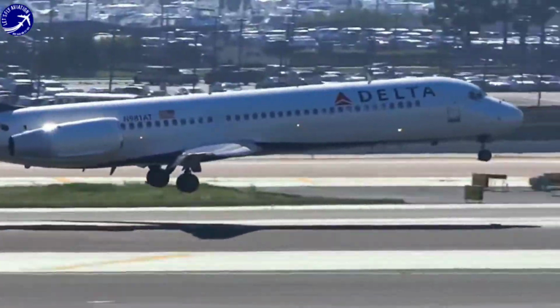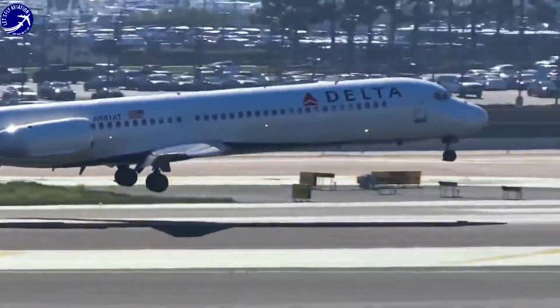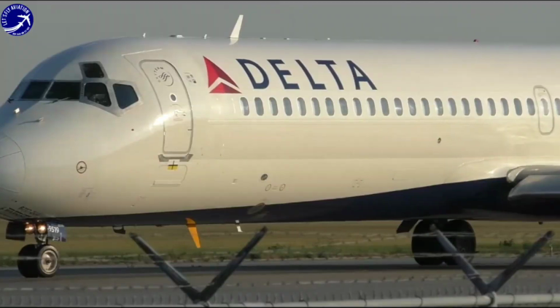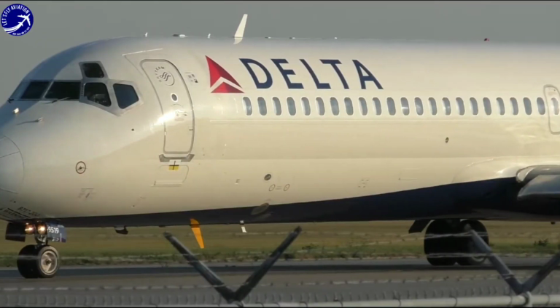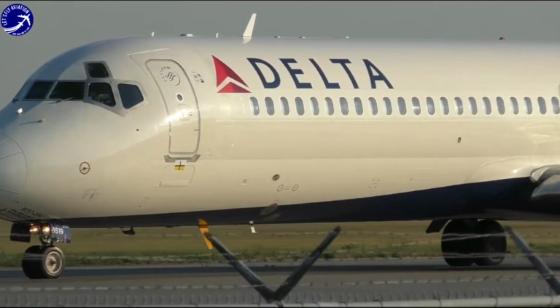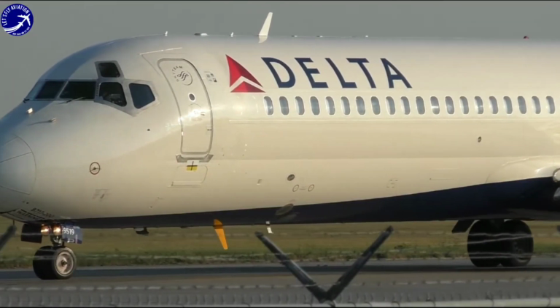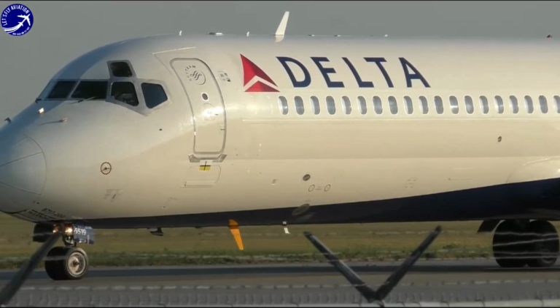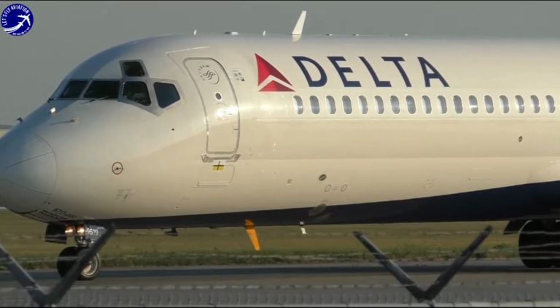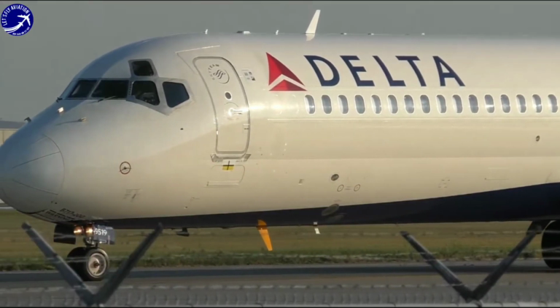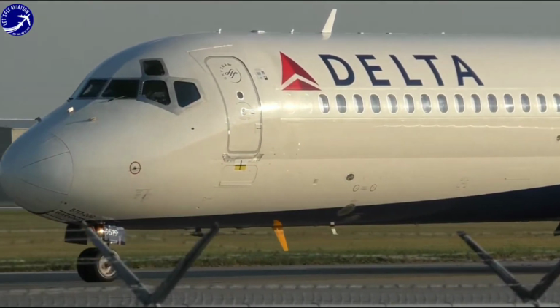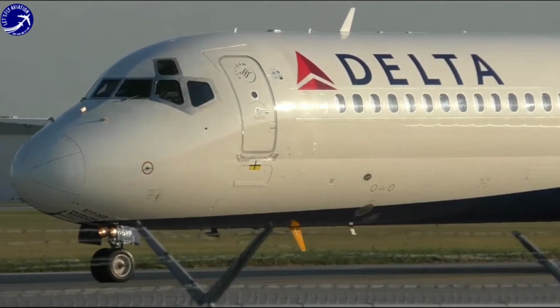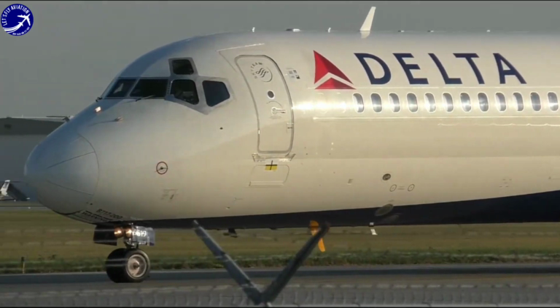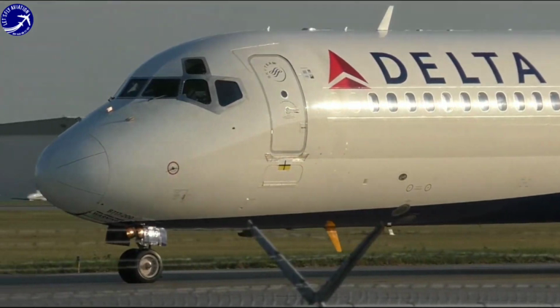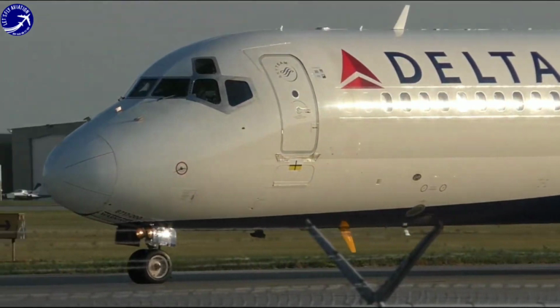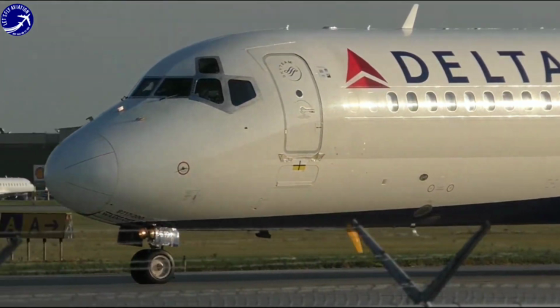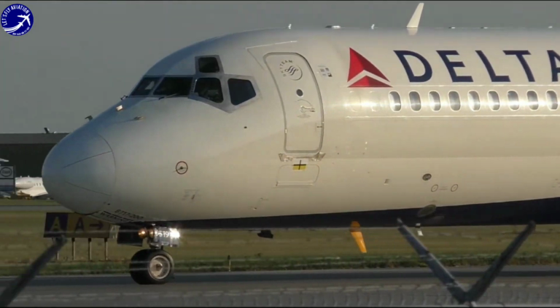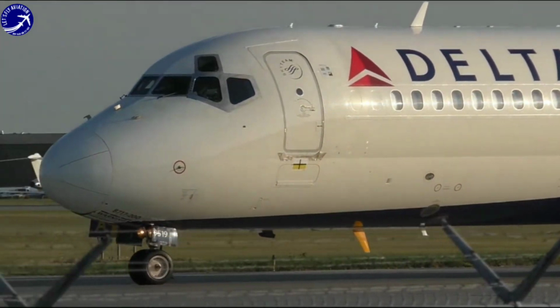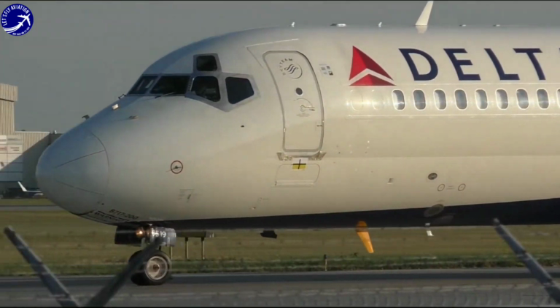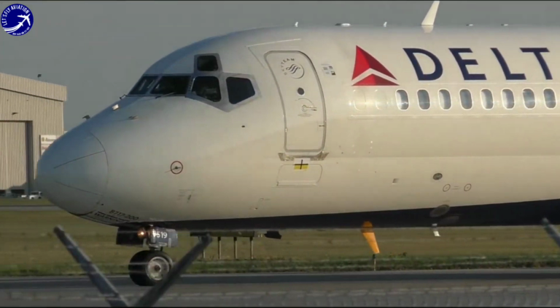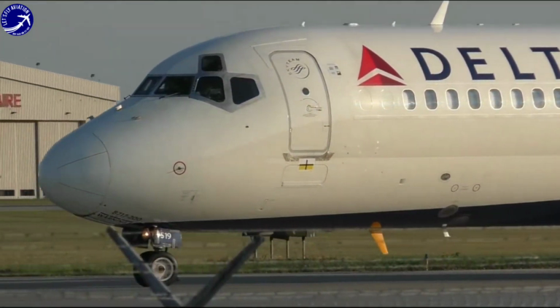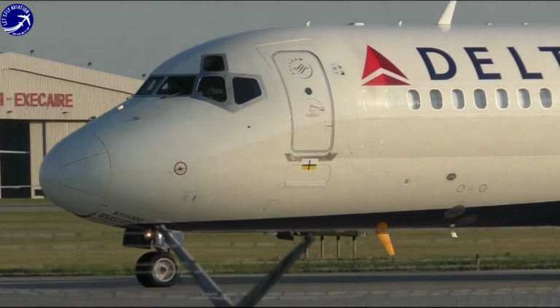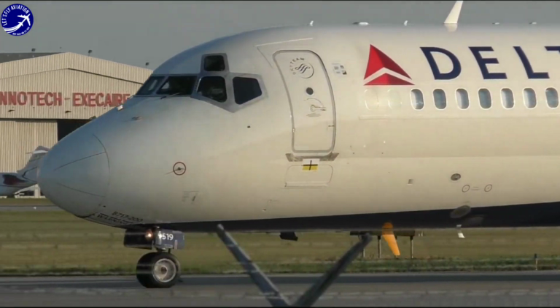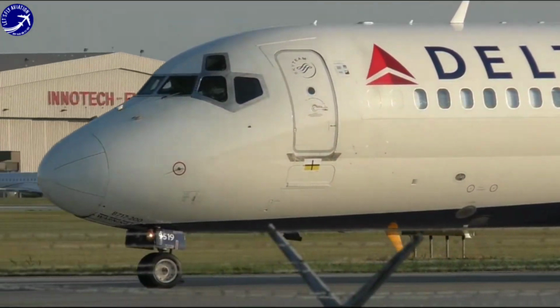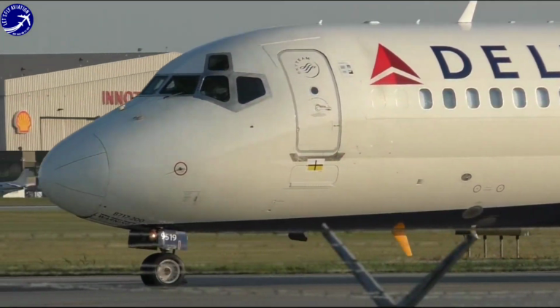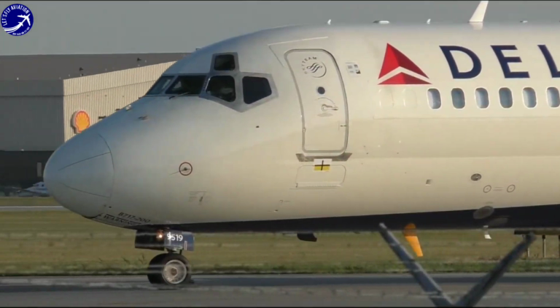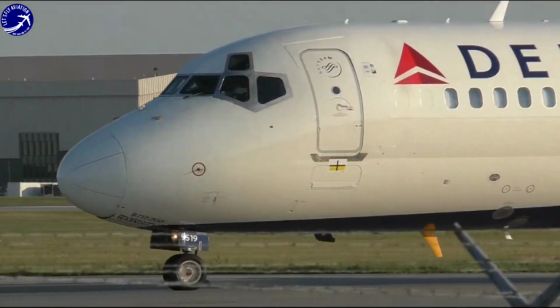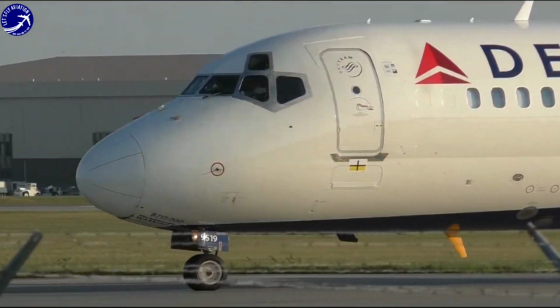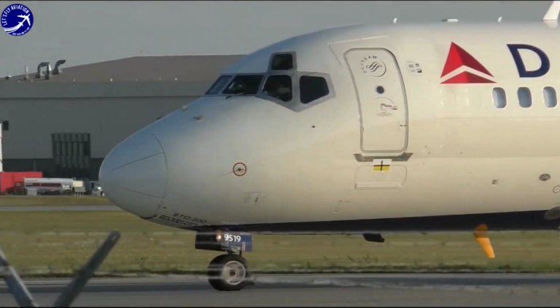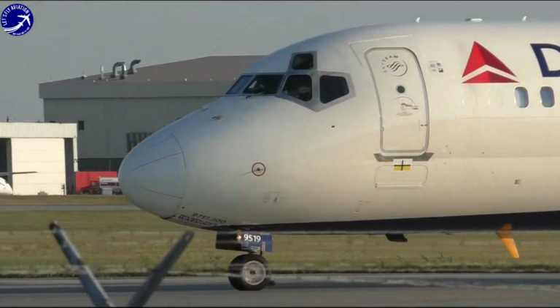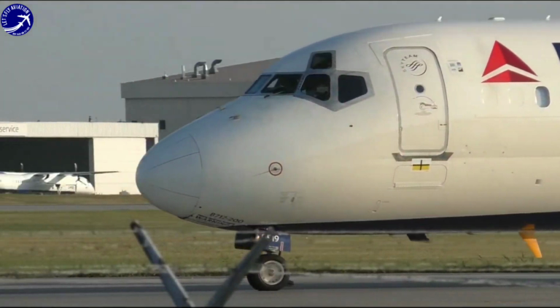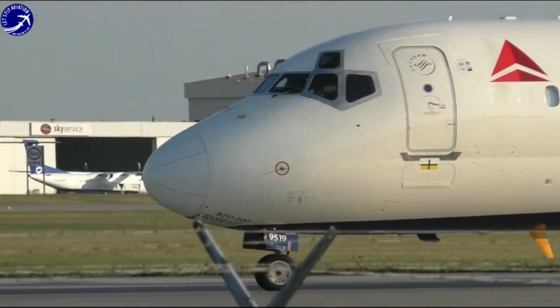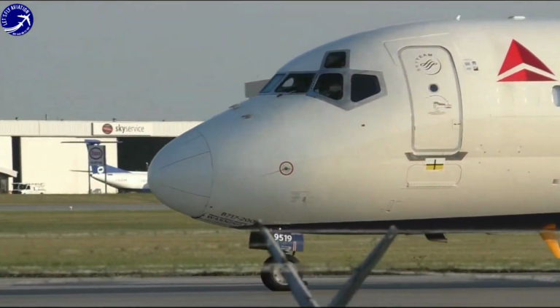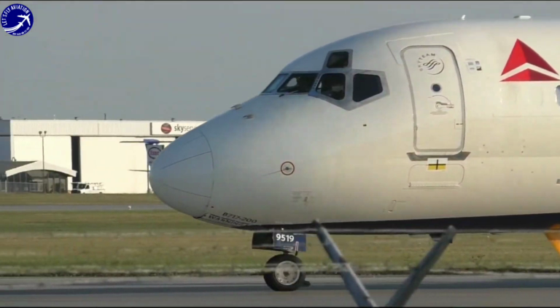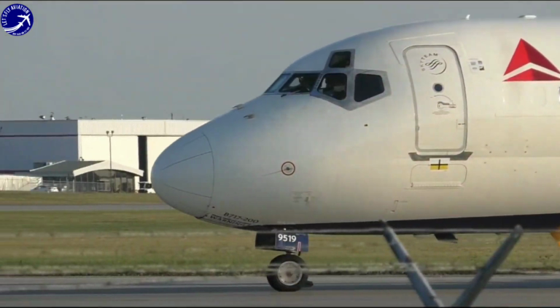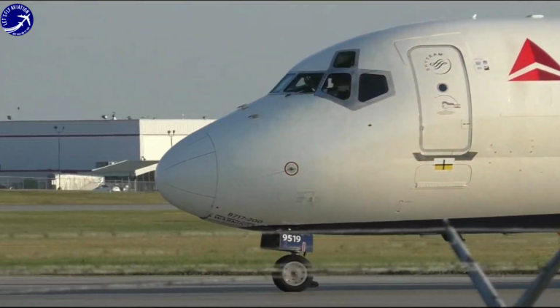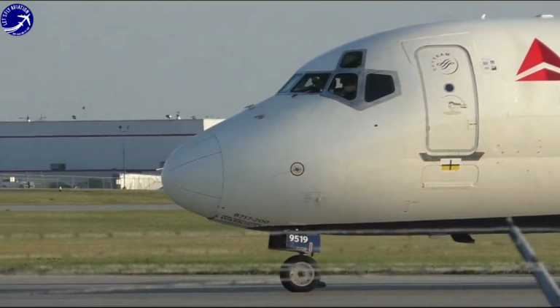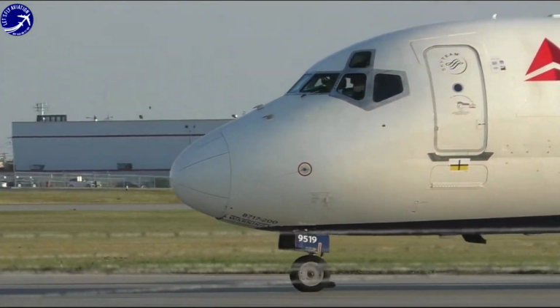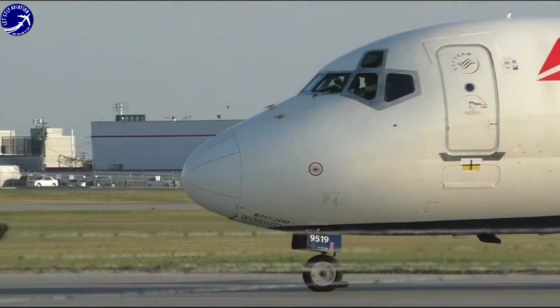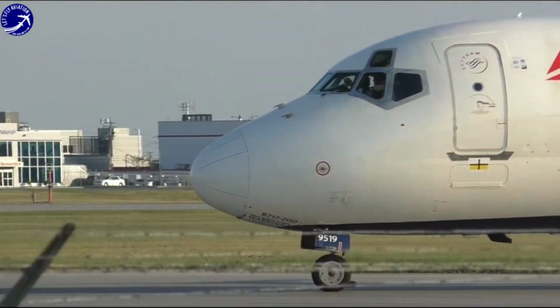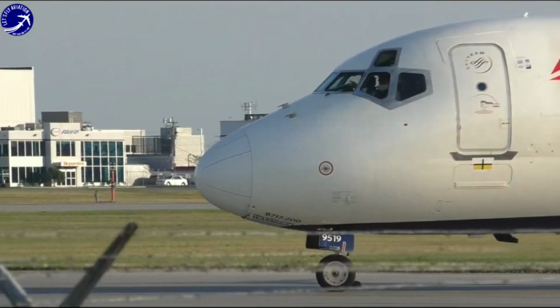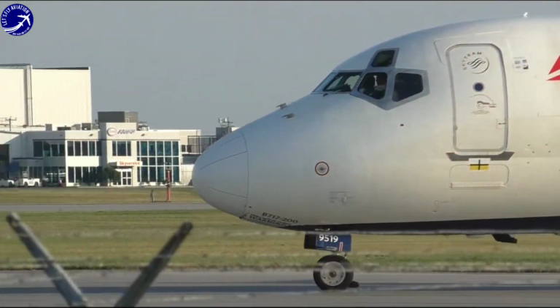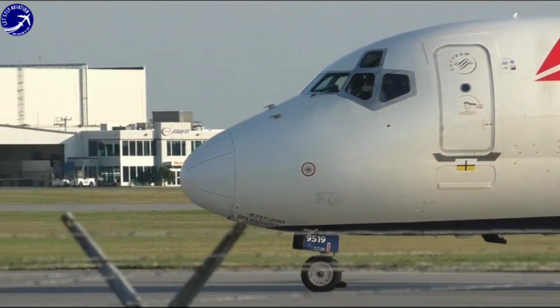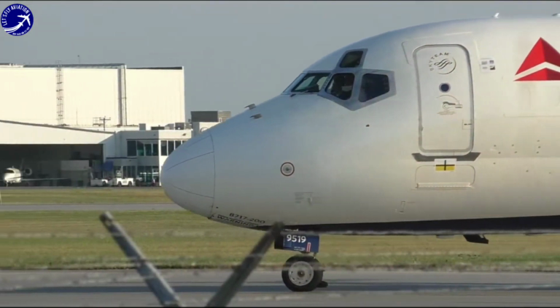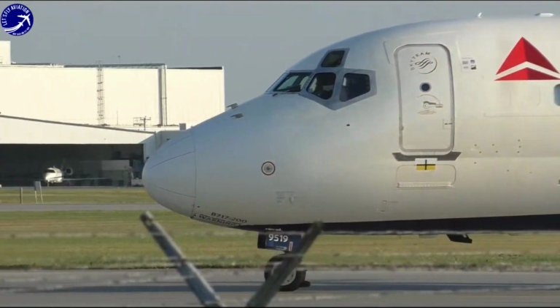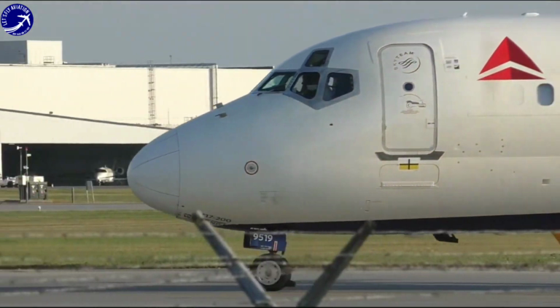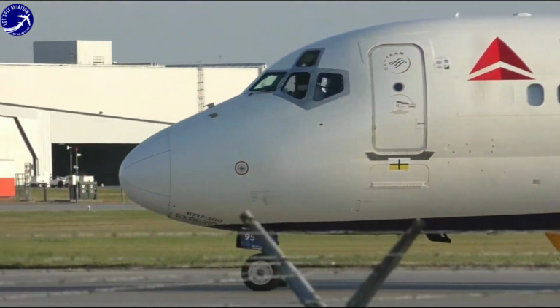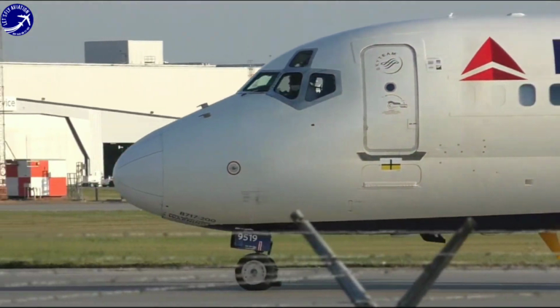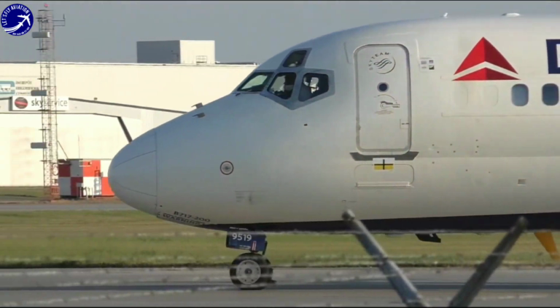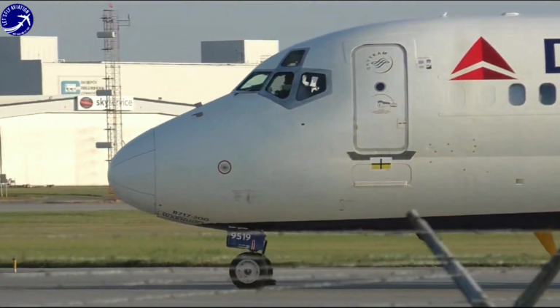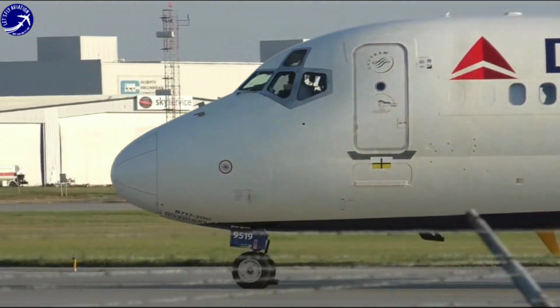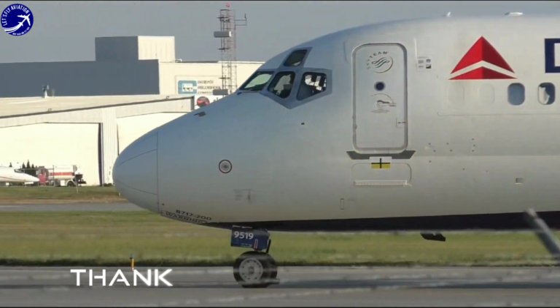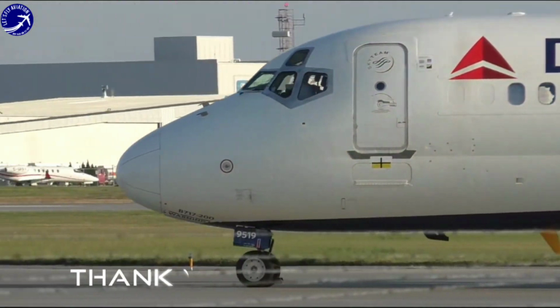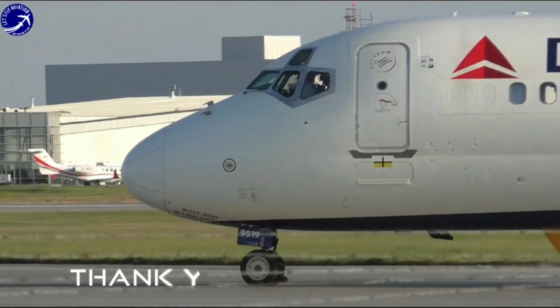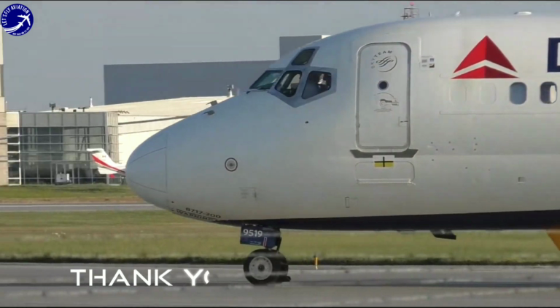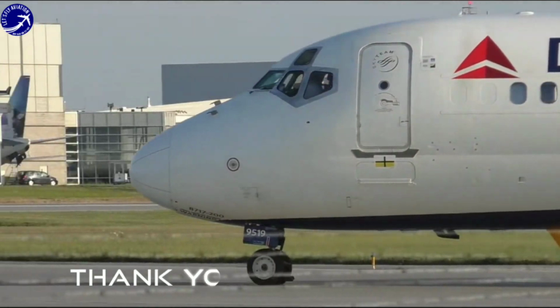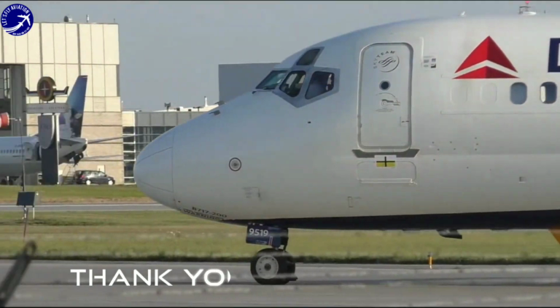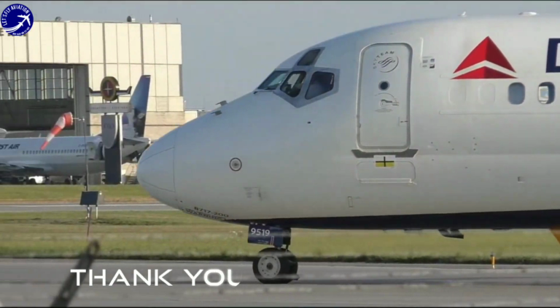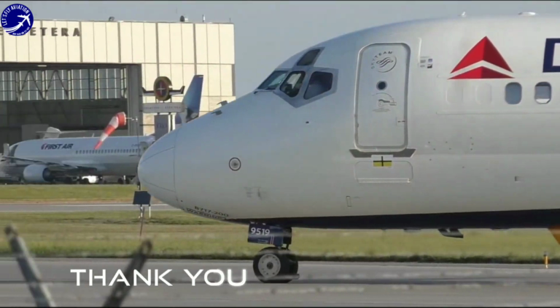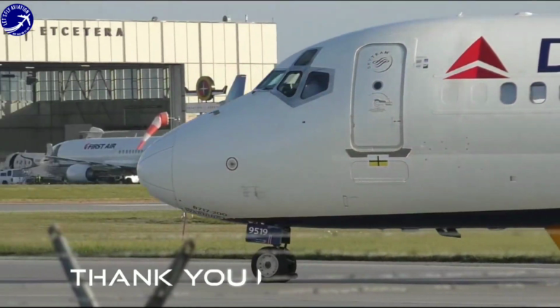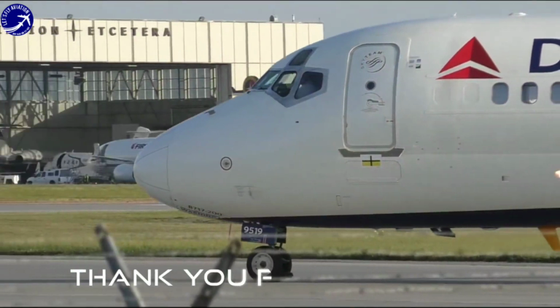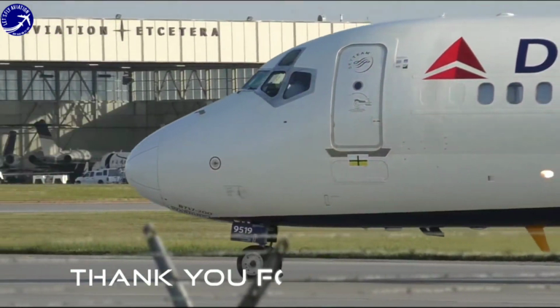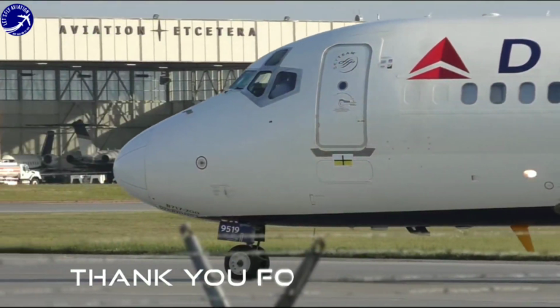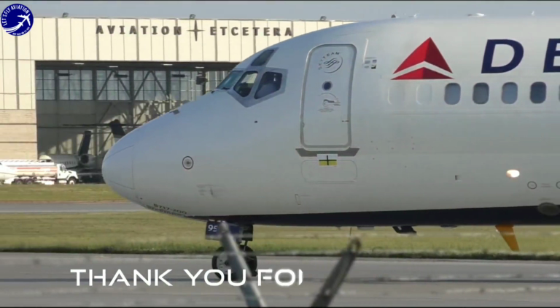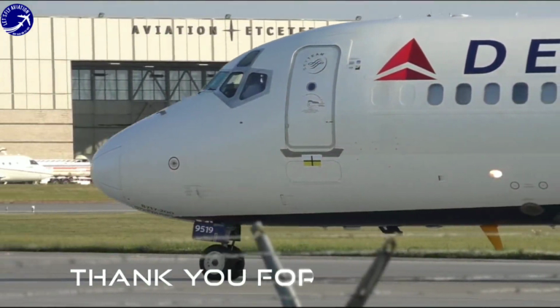Thank you for joining us on this journey through the story of the Boeing 717. Stay tuned for more aviation content on our channel.